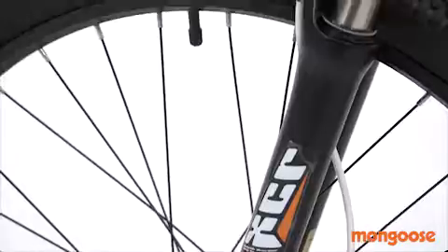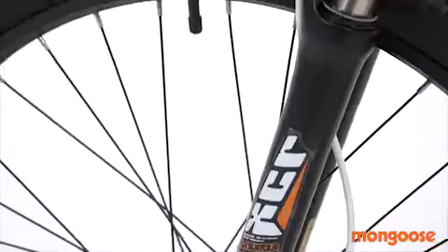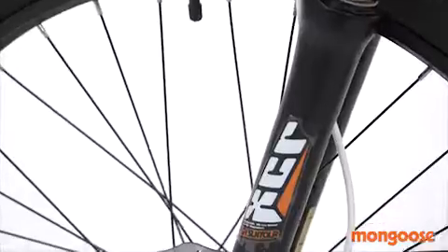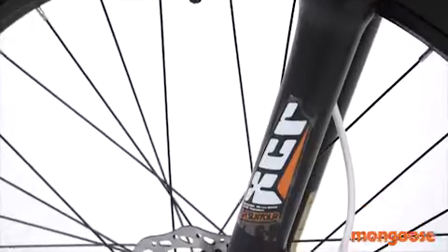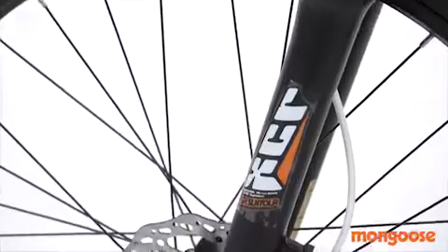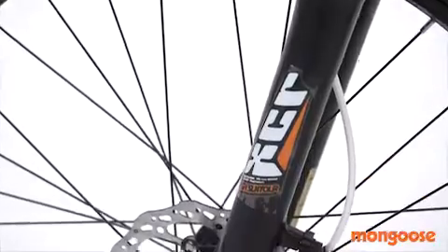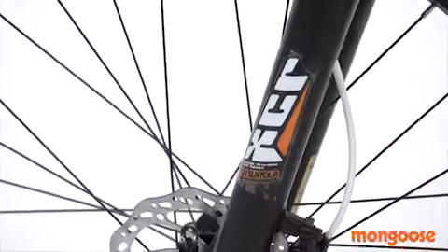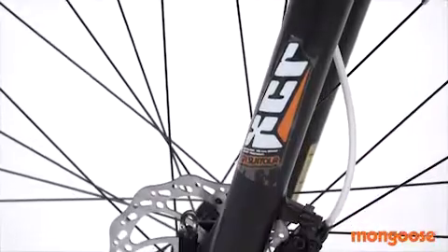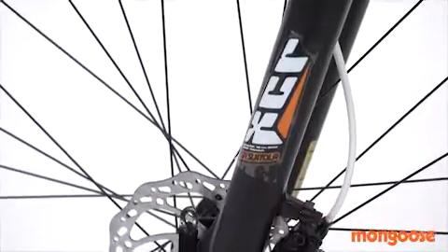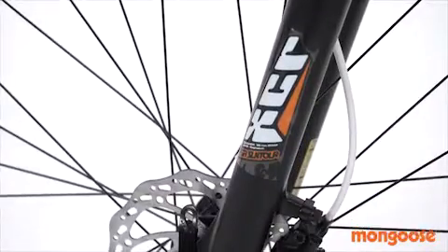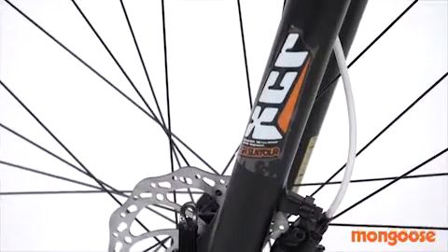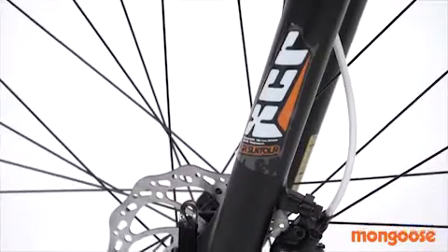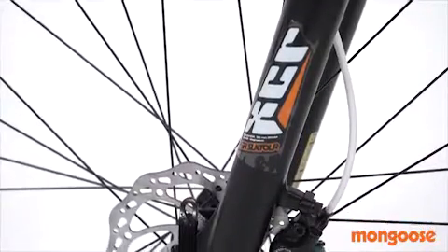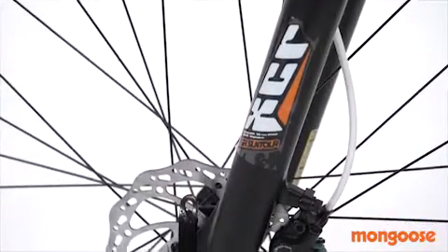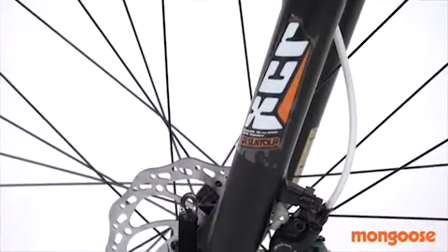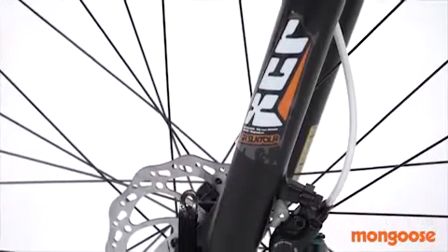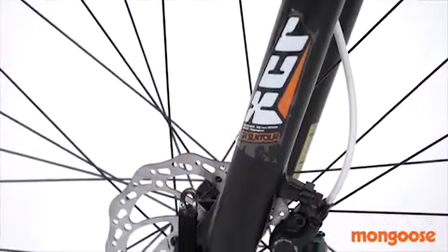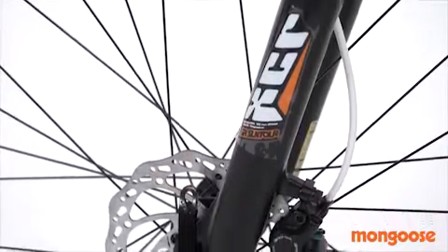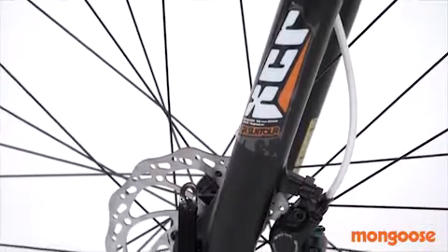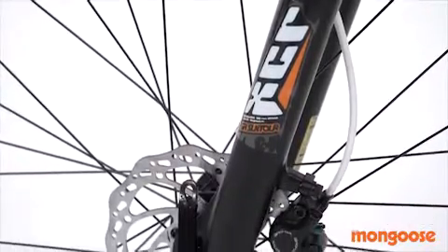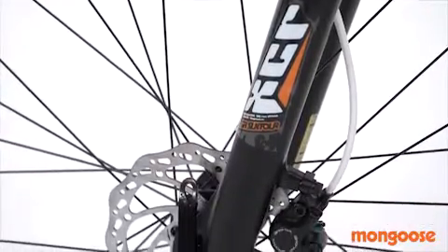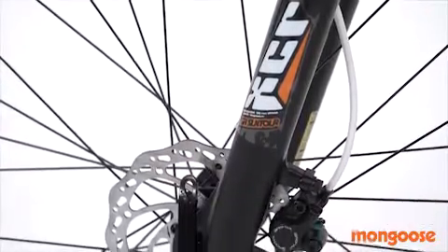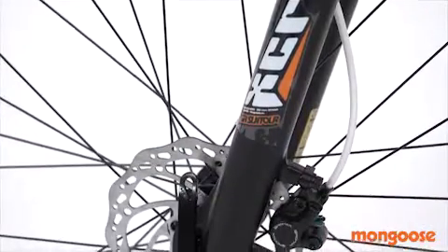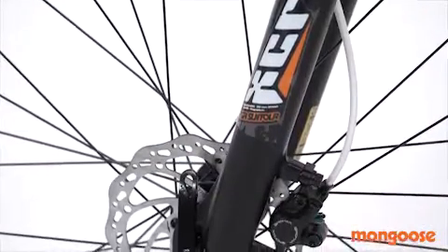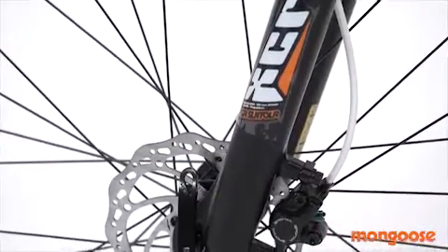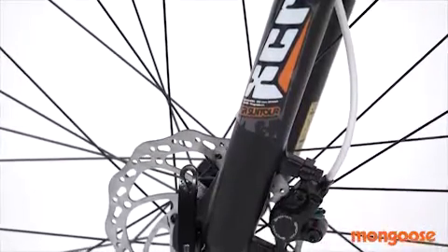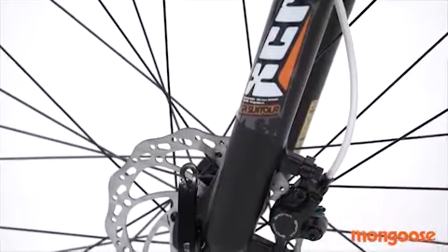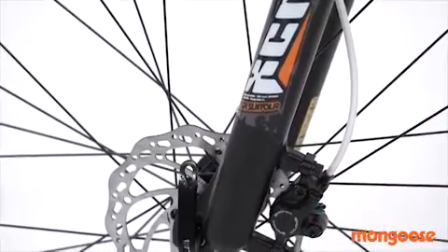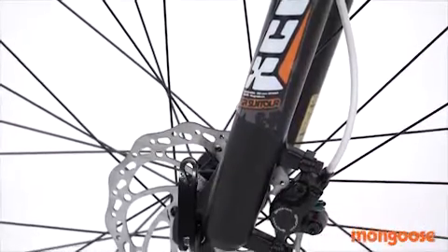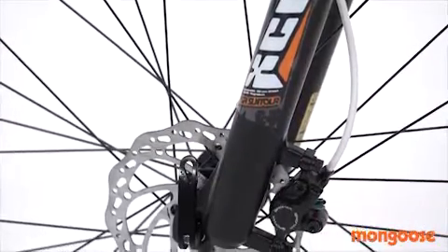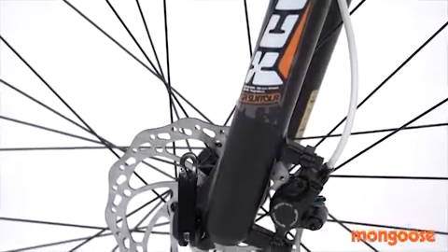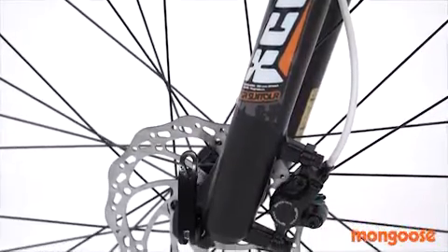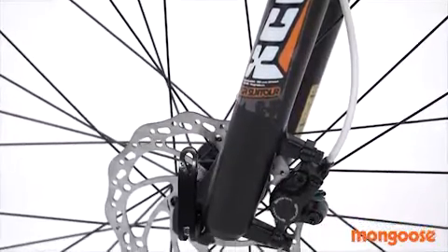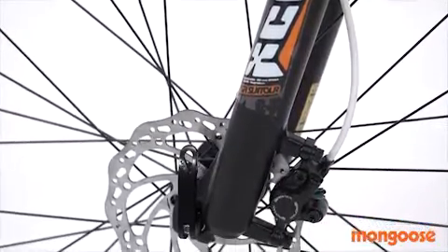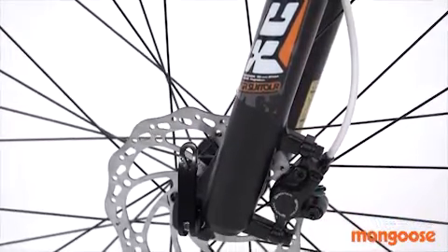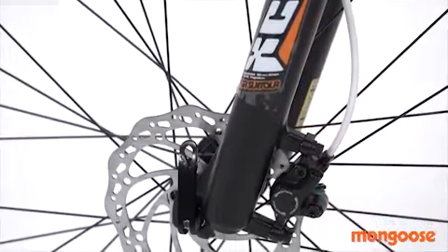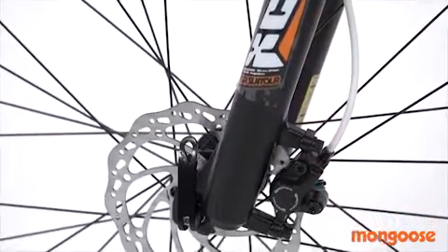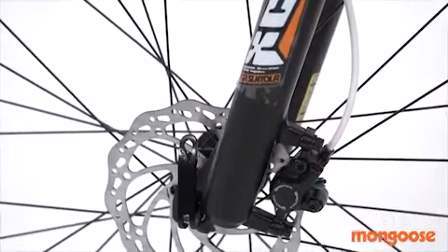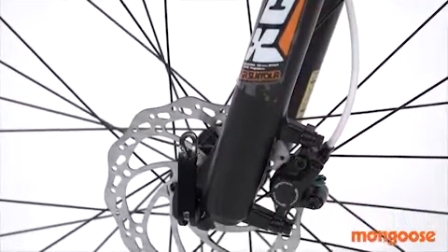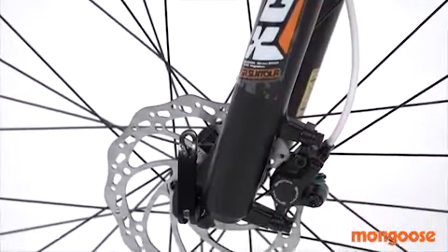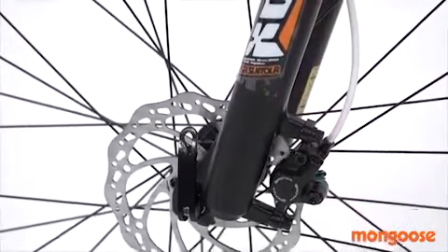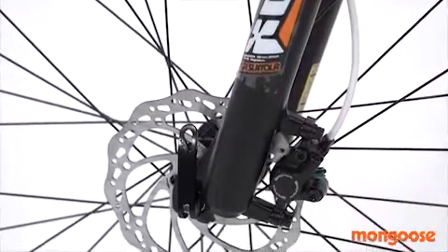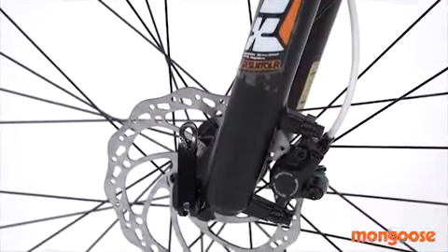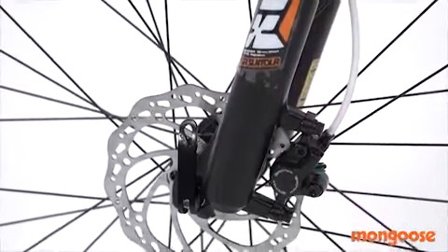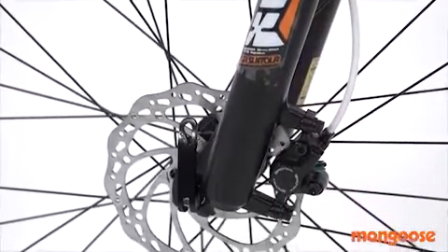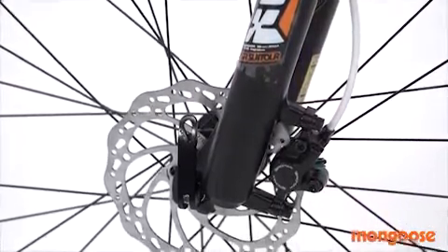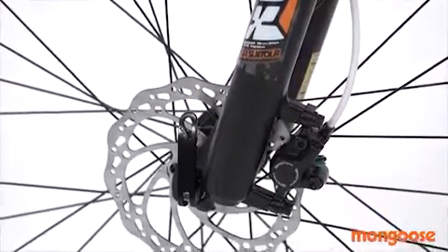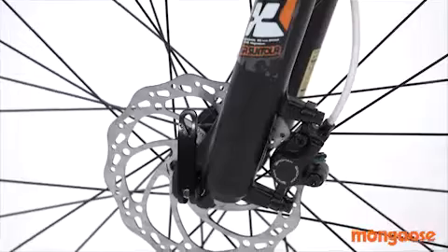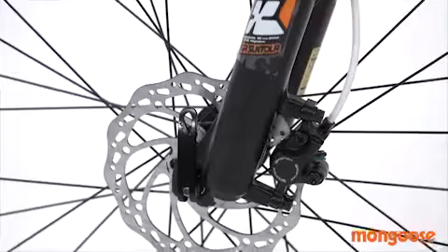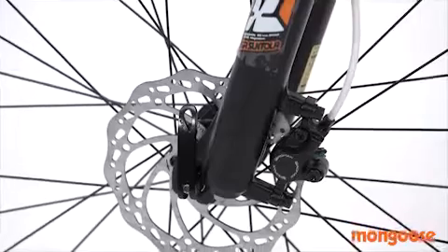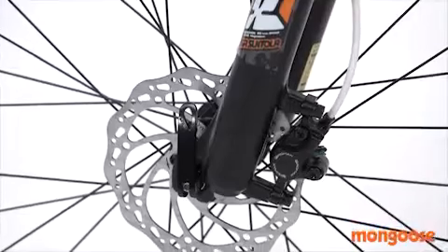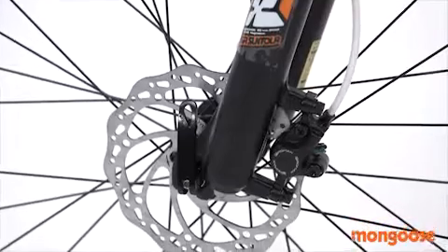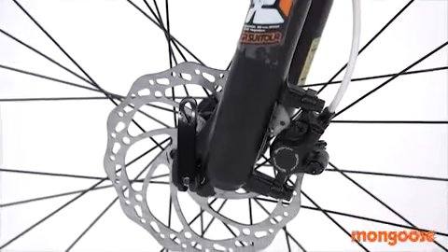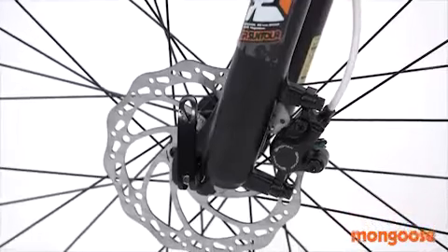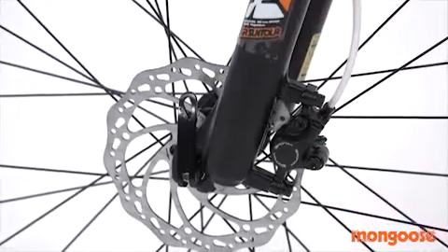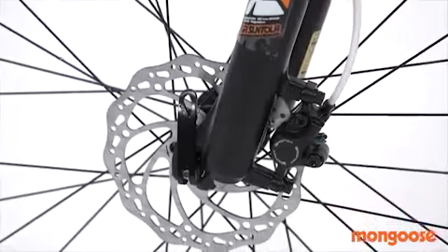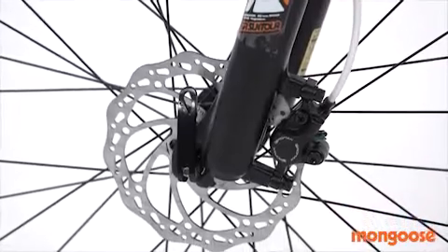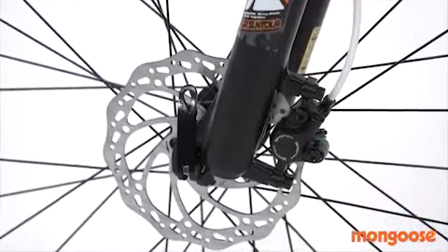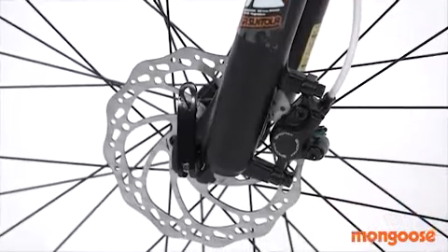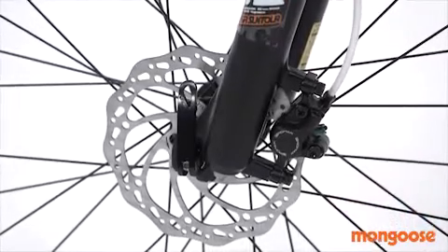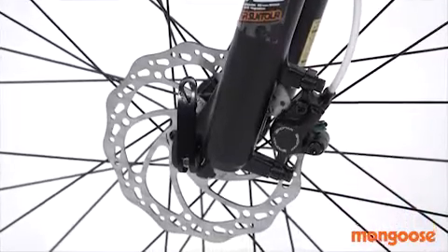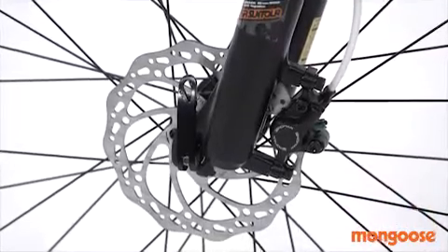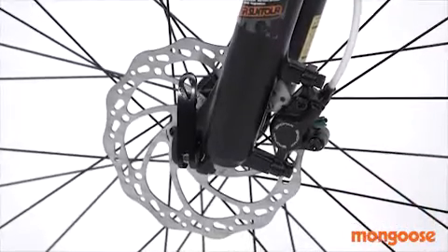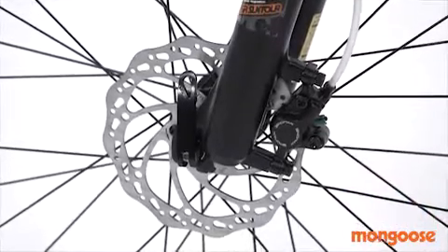The Pro Max hydraulic disc brakes with 160 millimeter rotors are super responsive with great modulation.